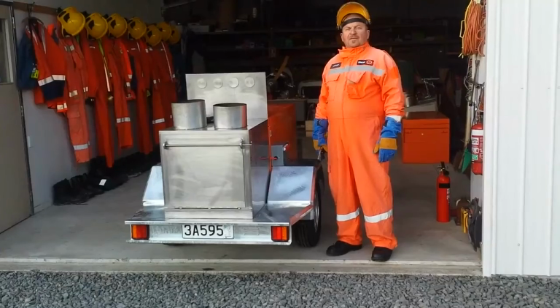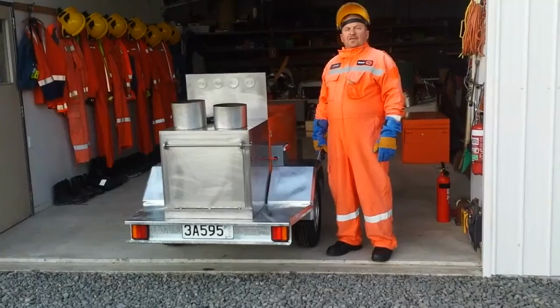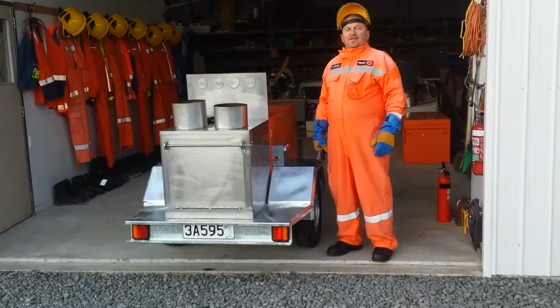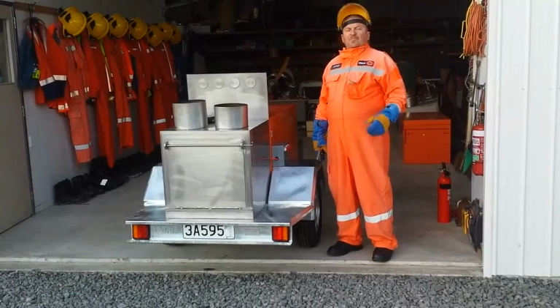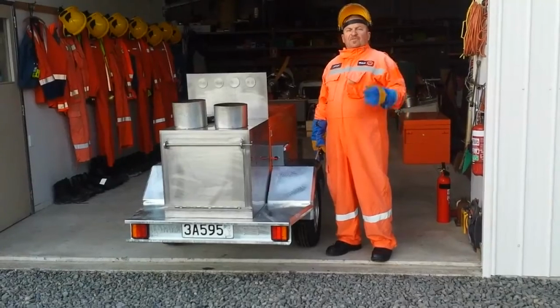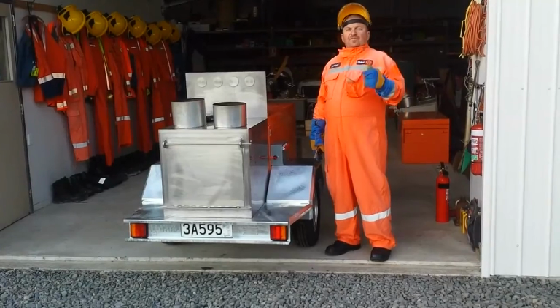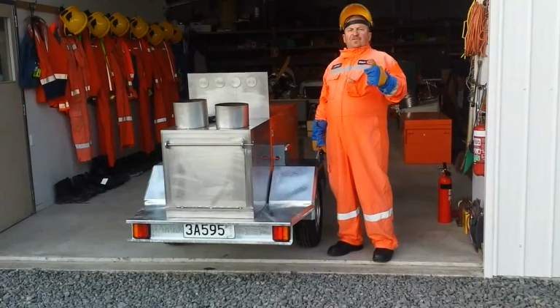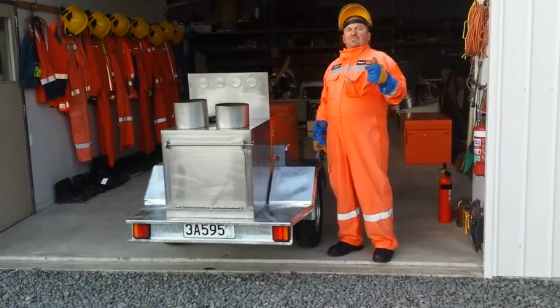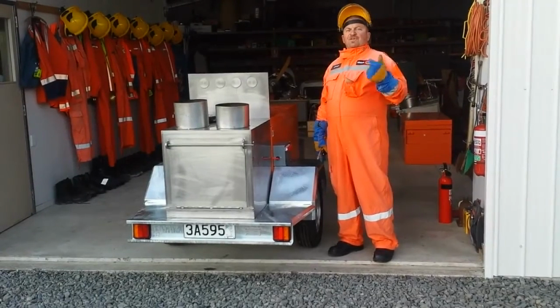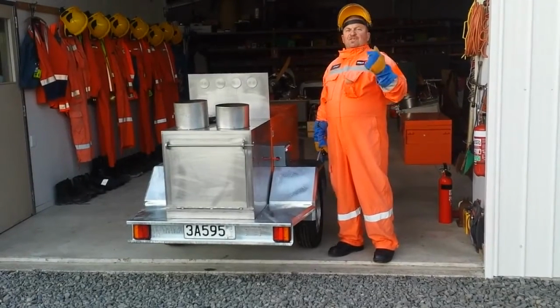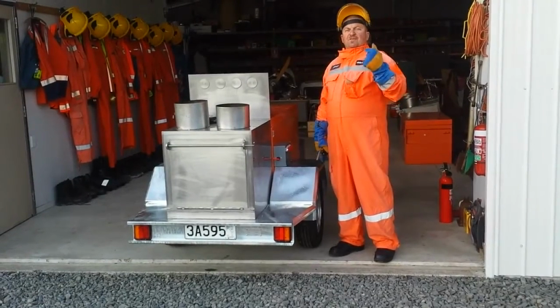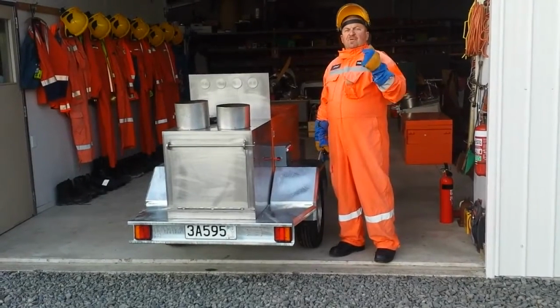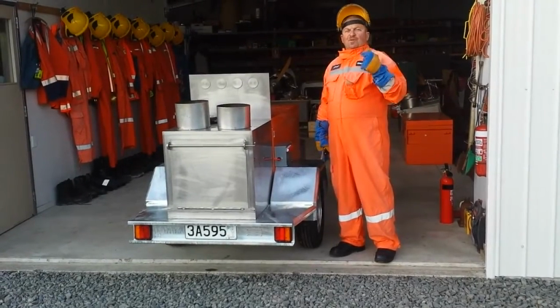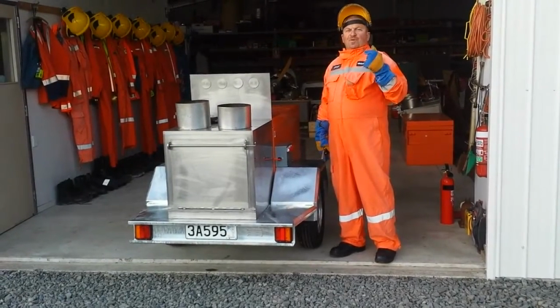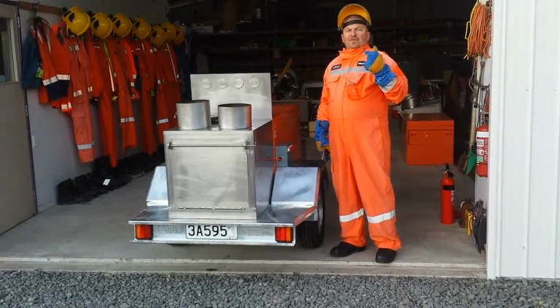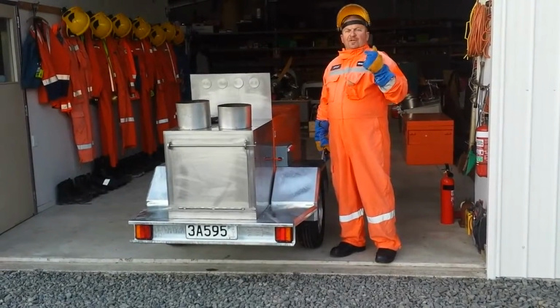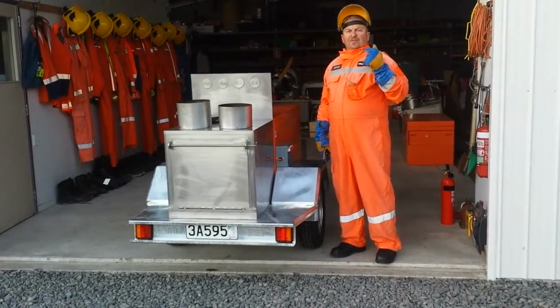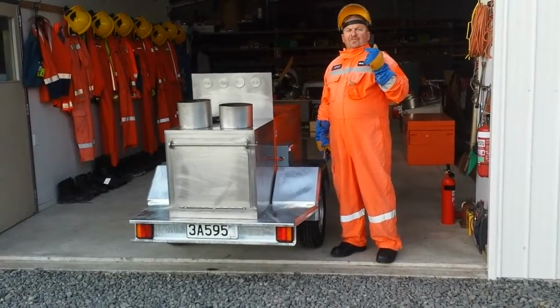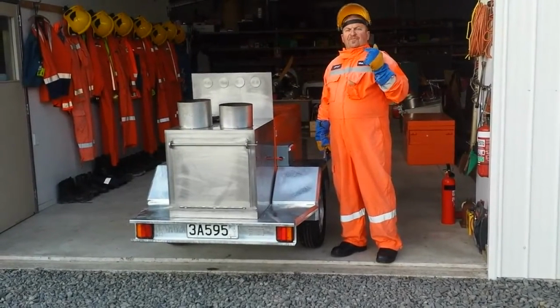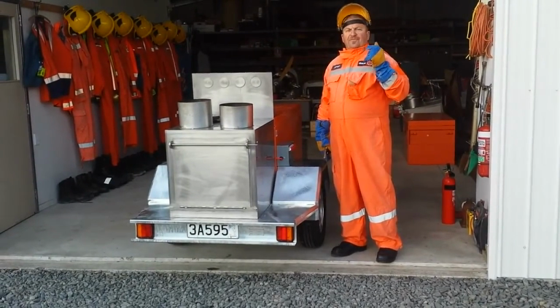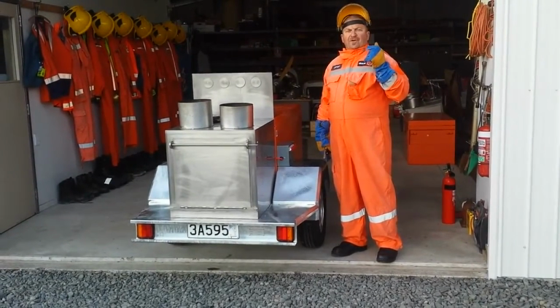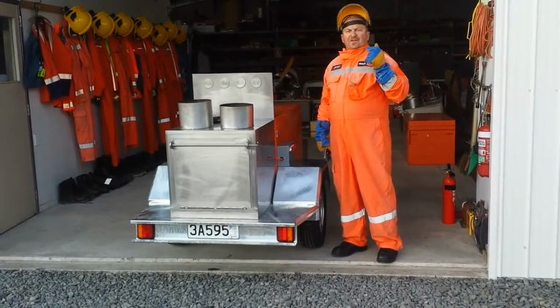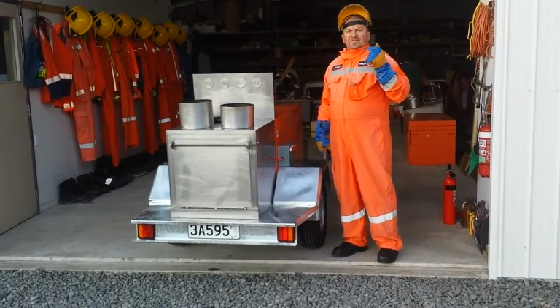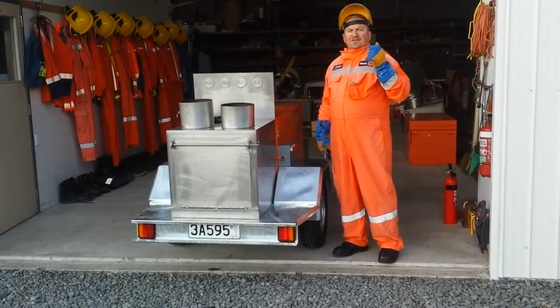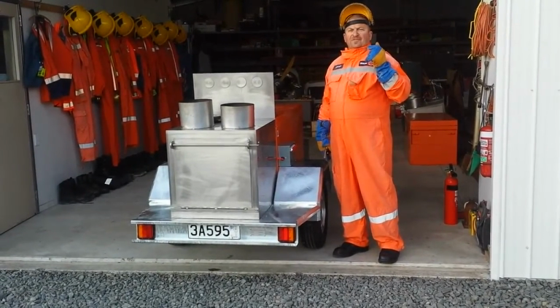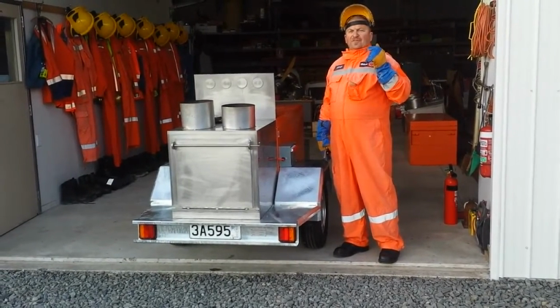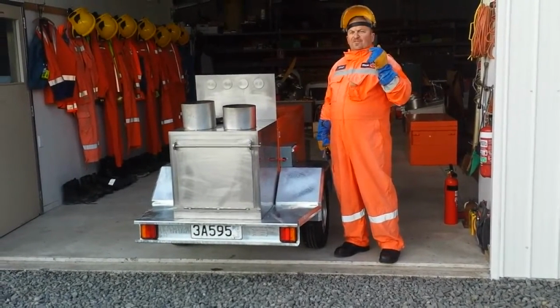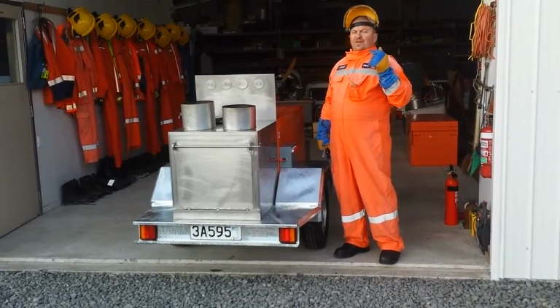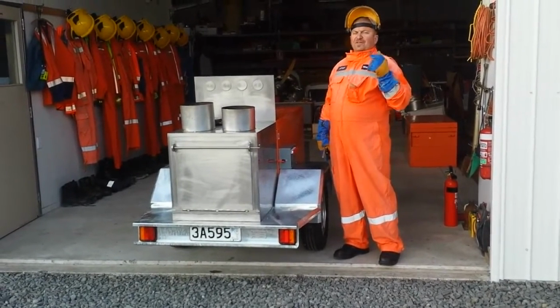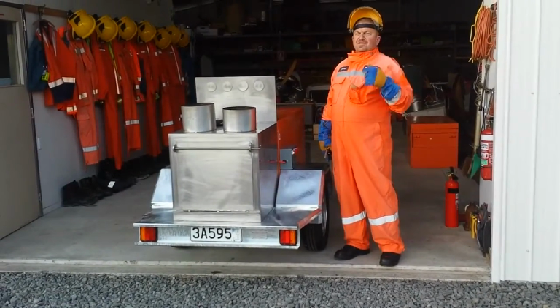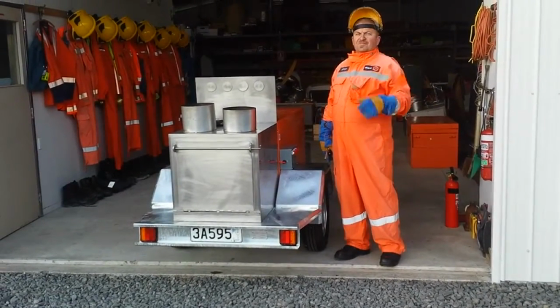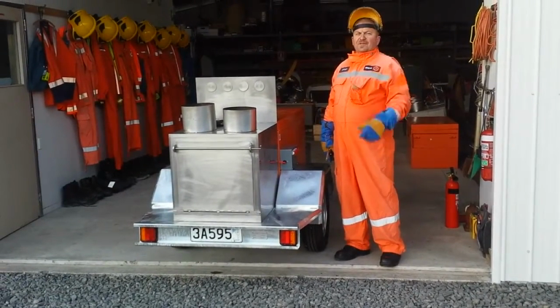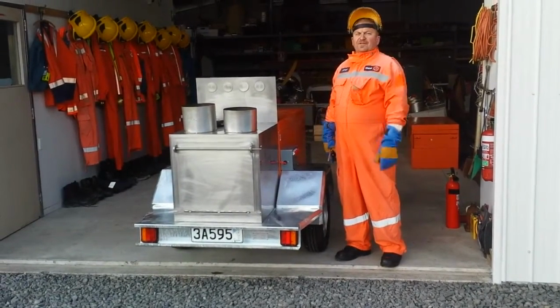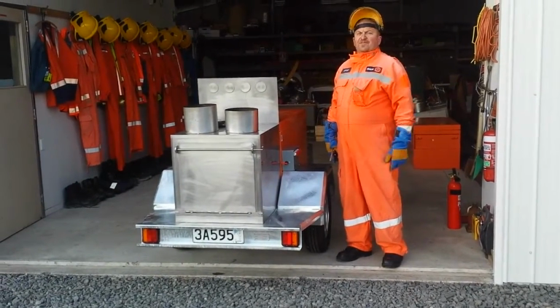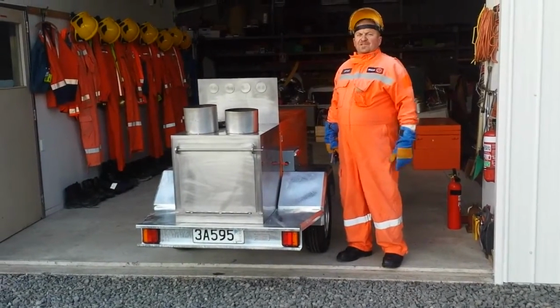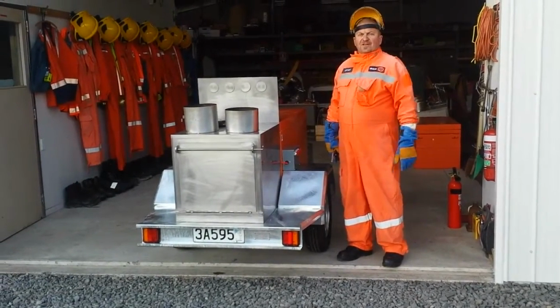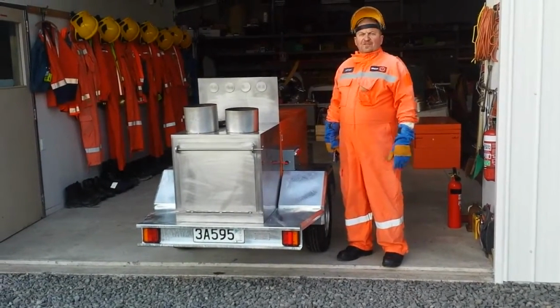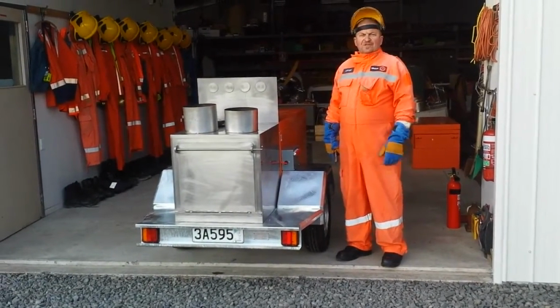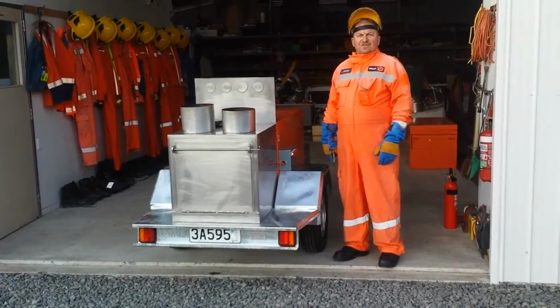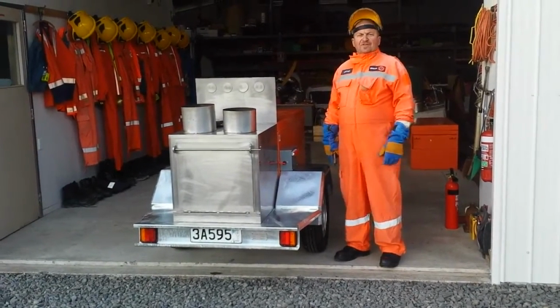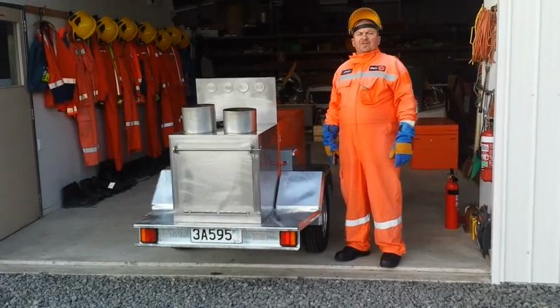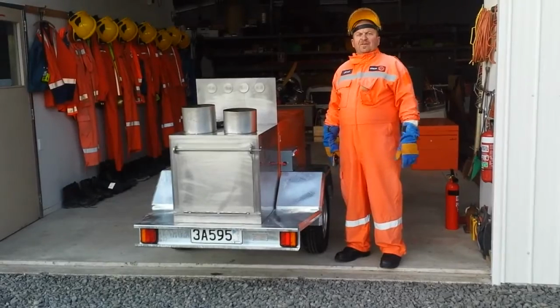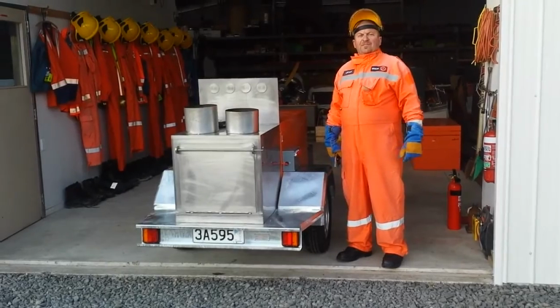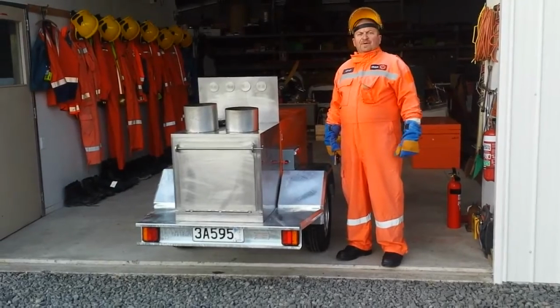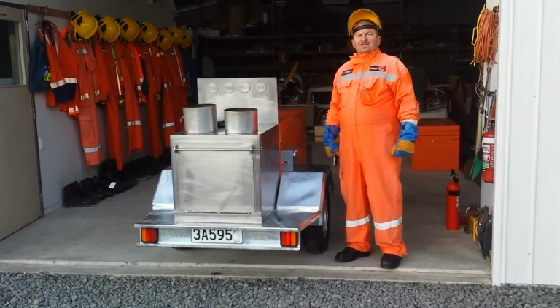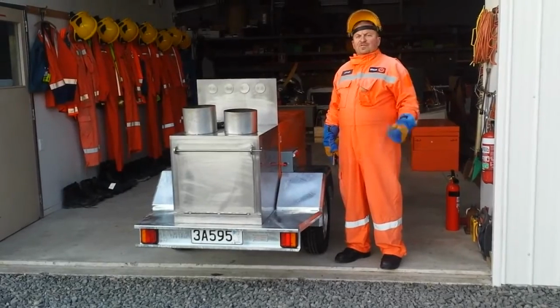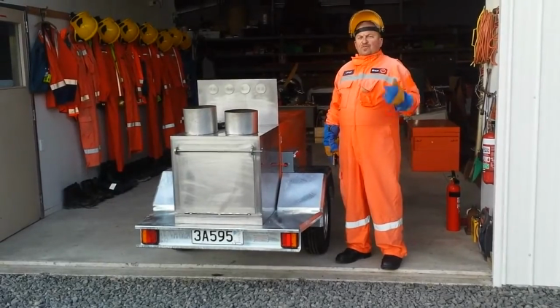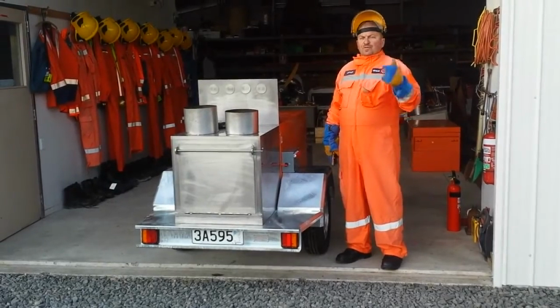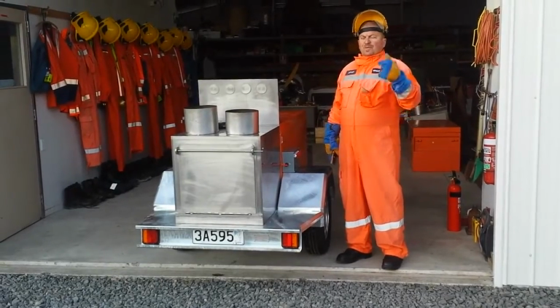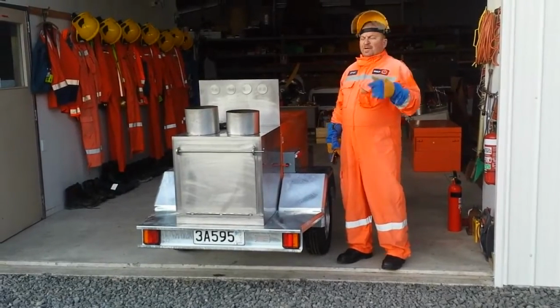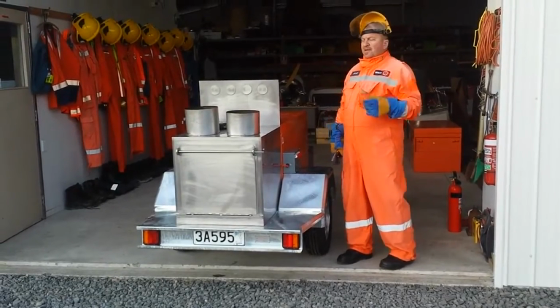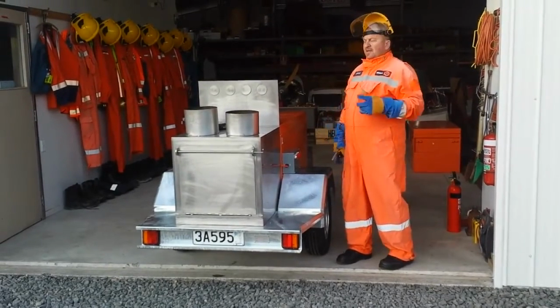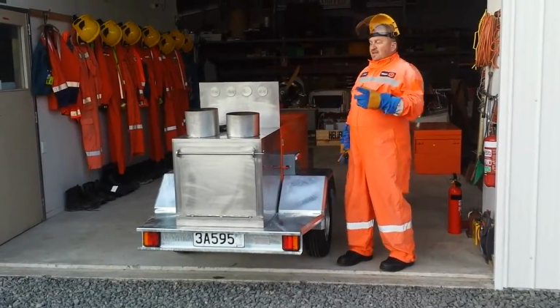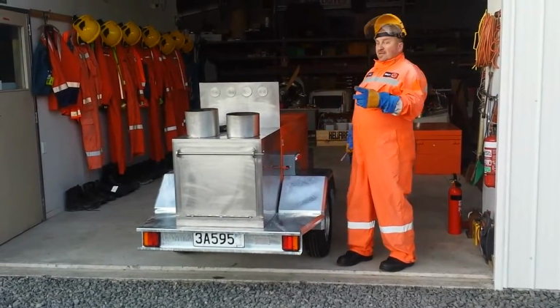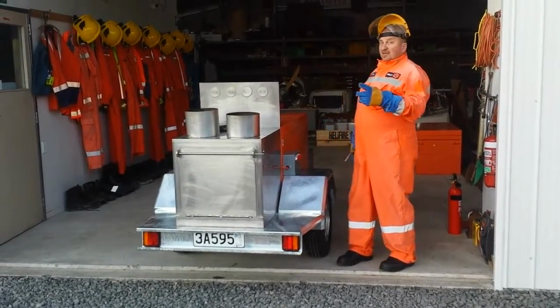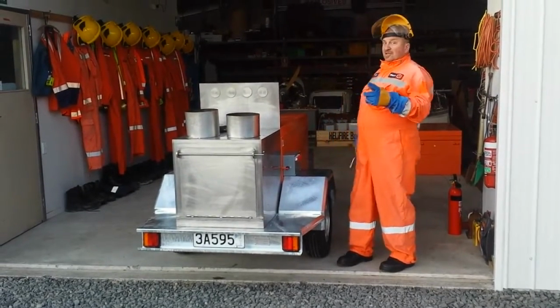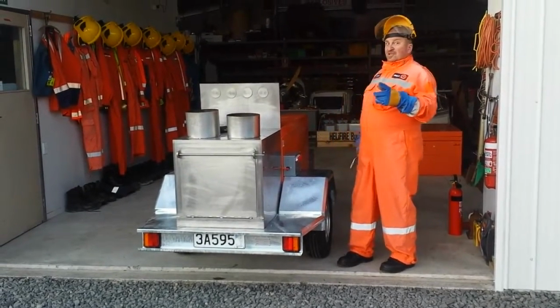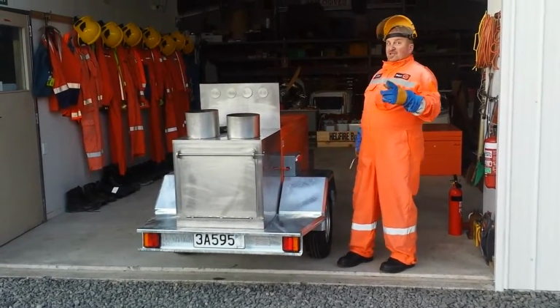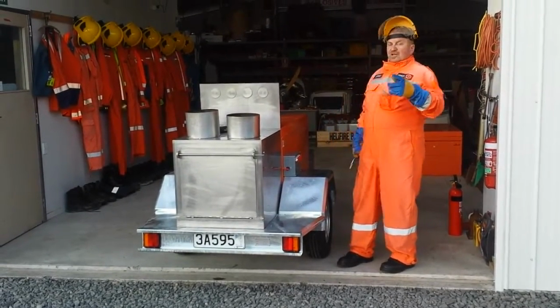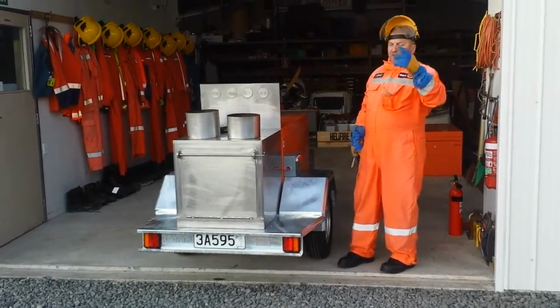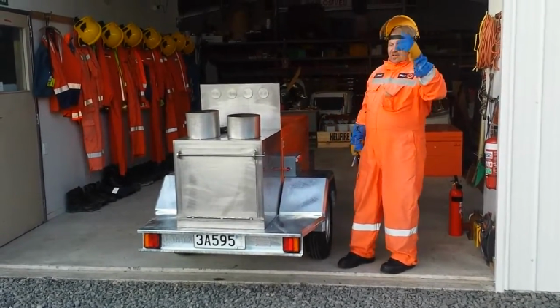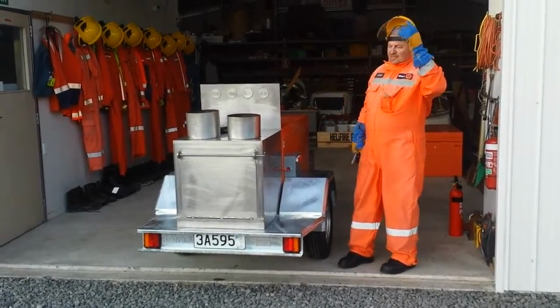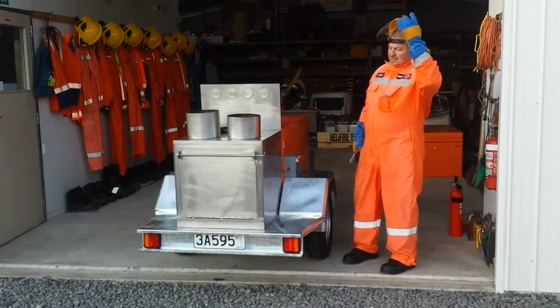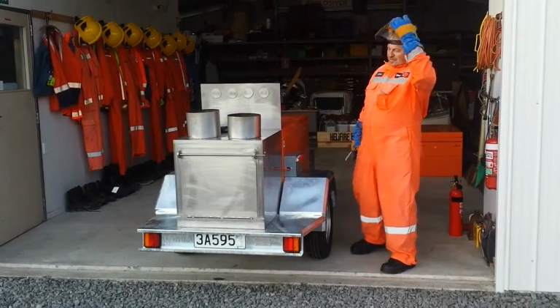We've just commissioned the mobile live fire safety training simulator for Safe On Site, based in Hawke's Bay, so I'm just going to show you how it's working.